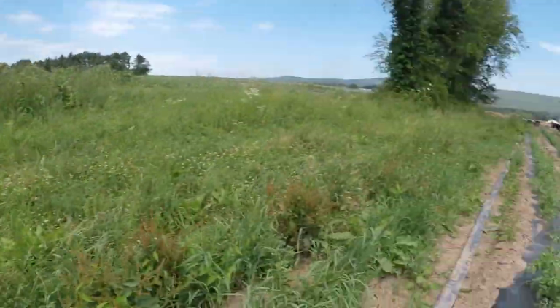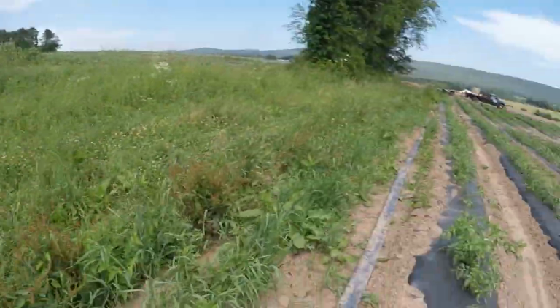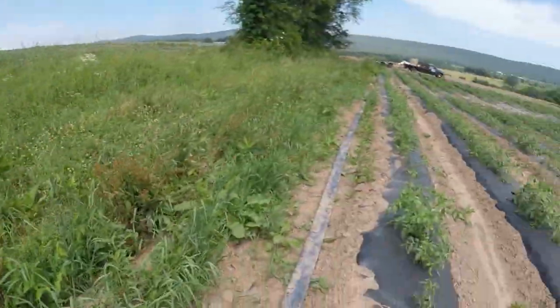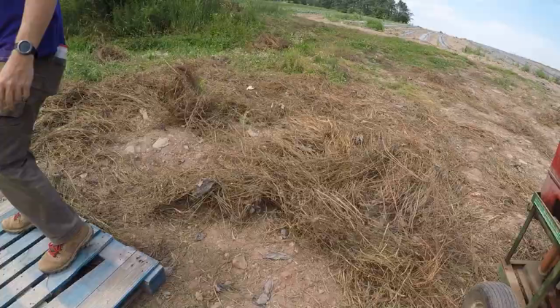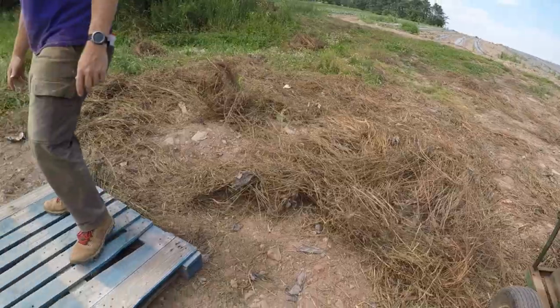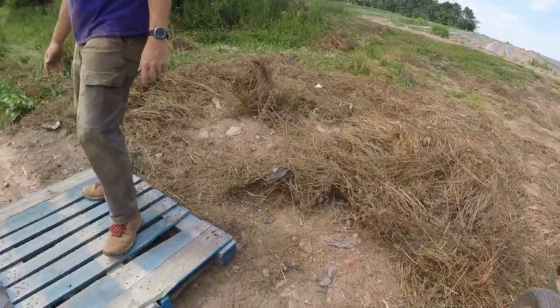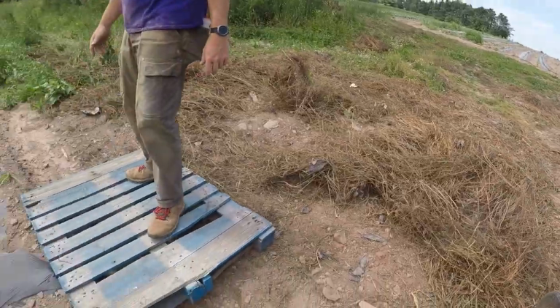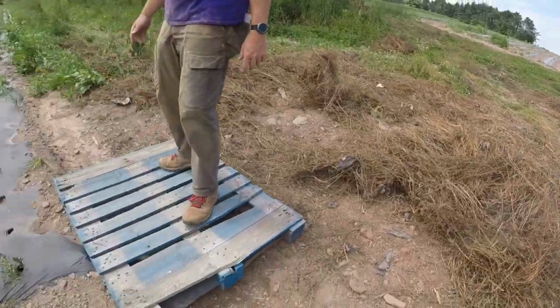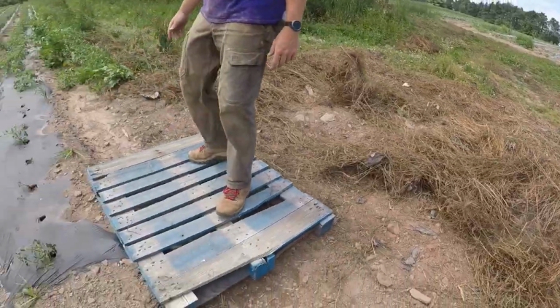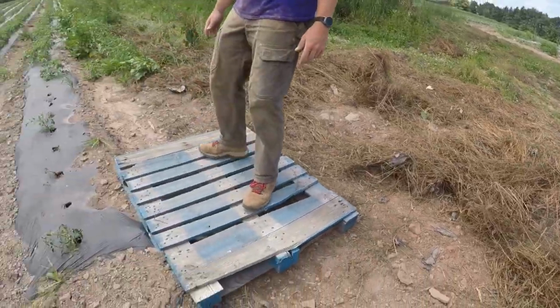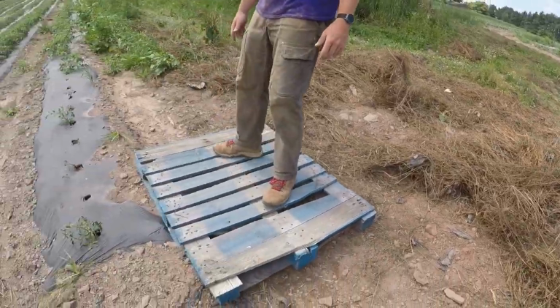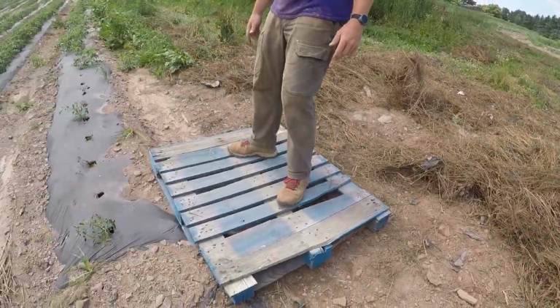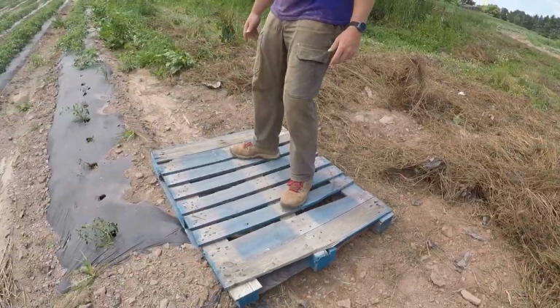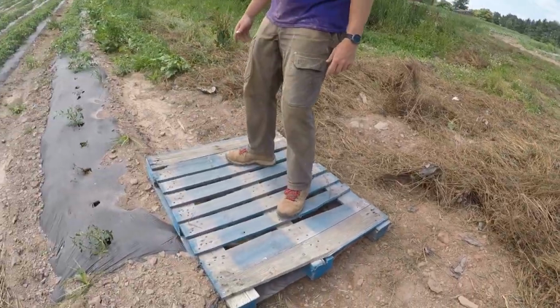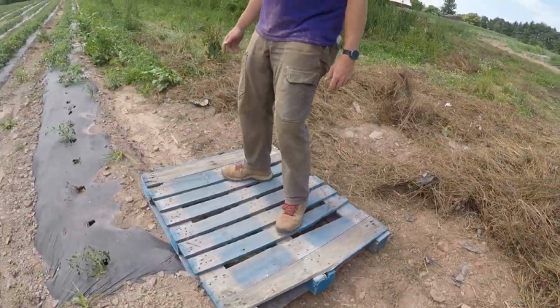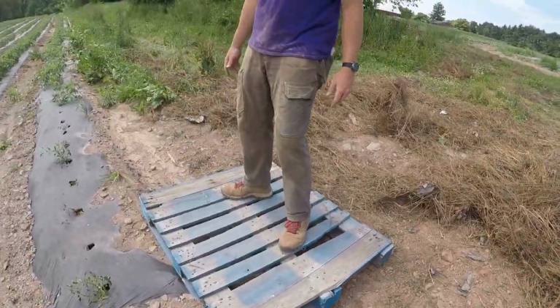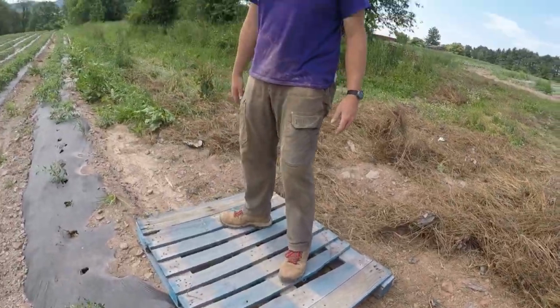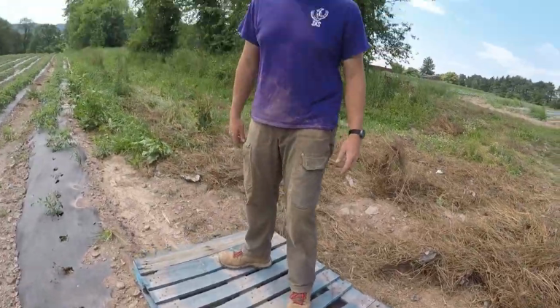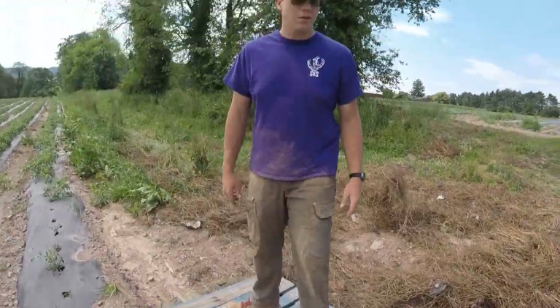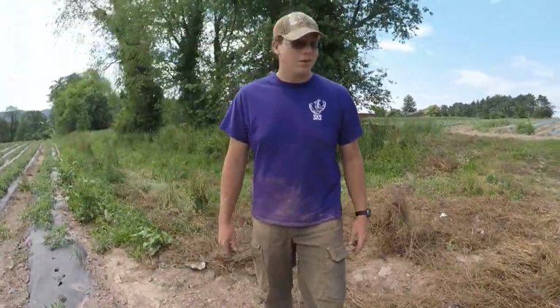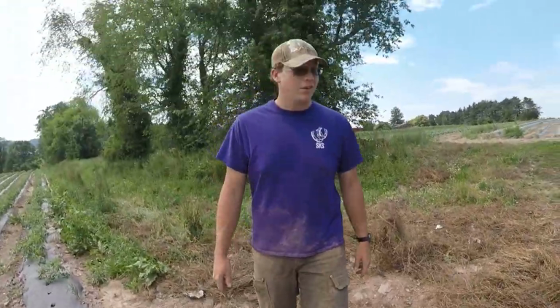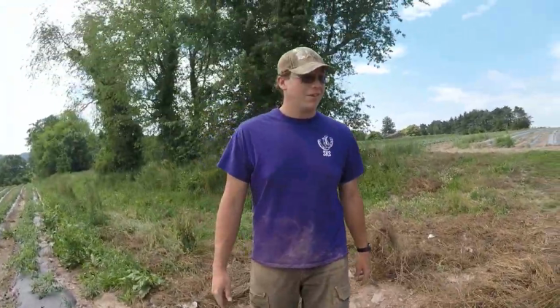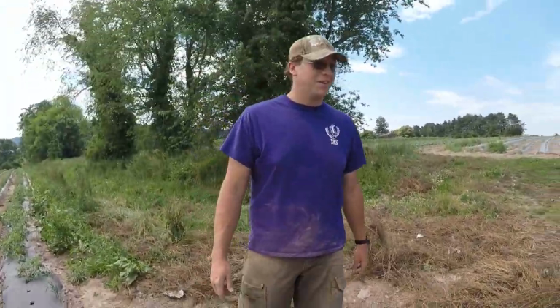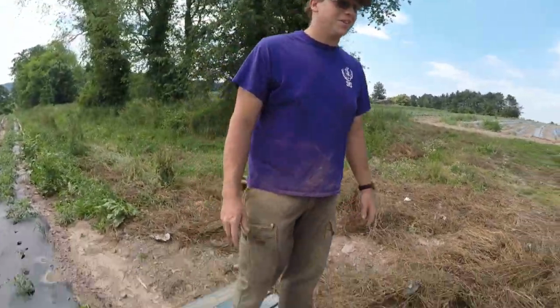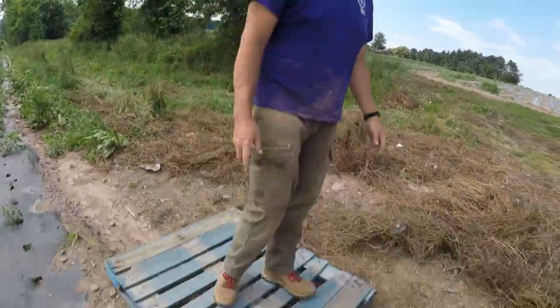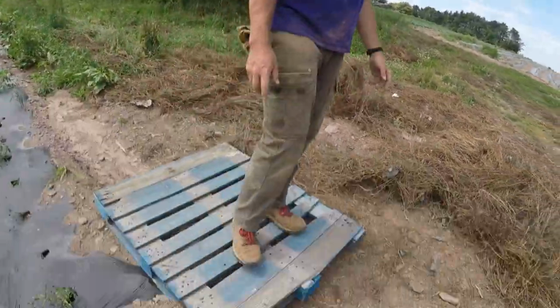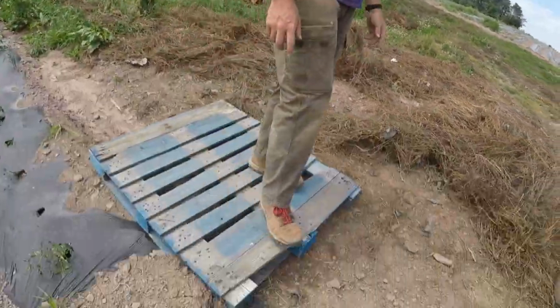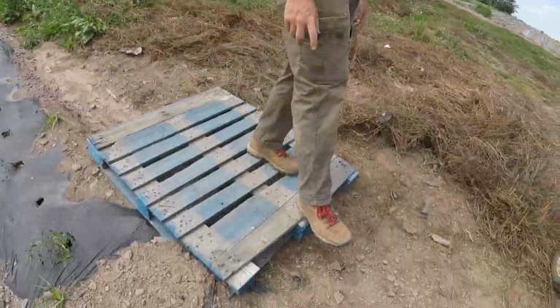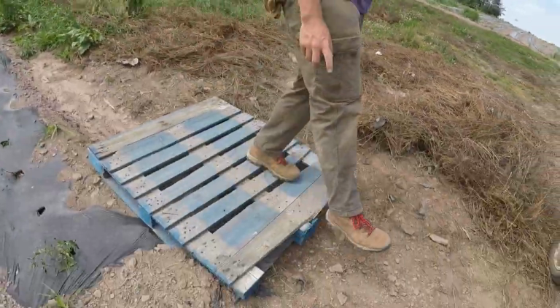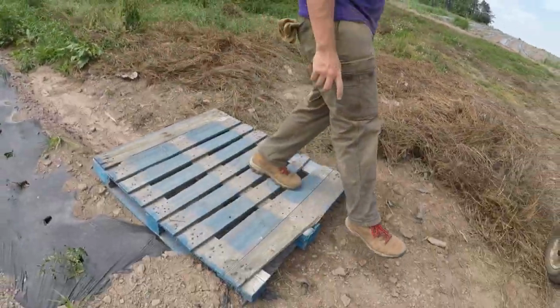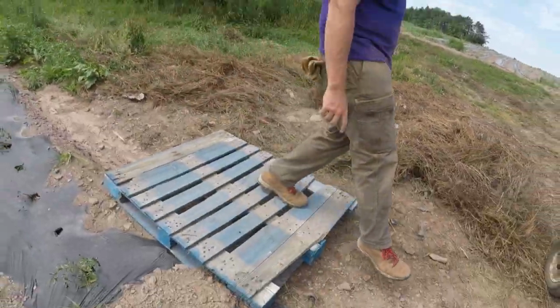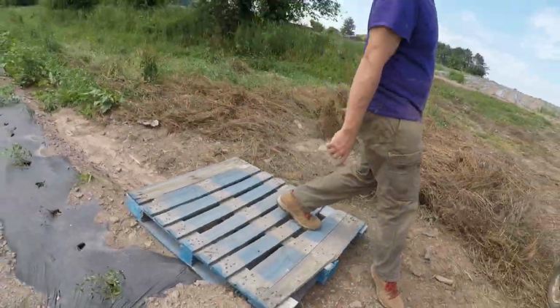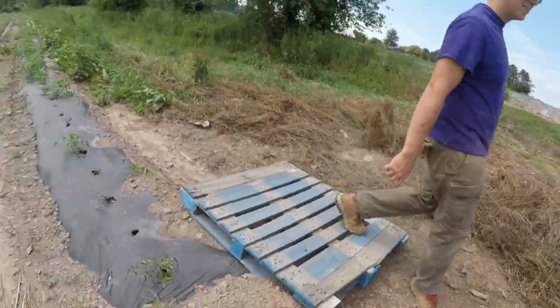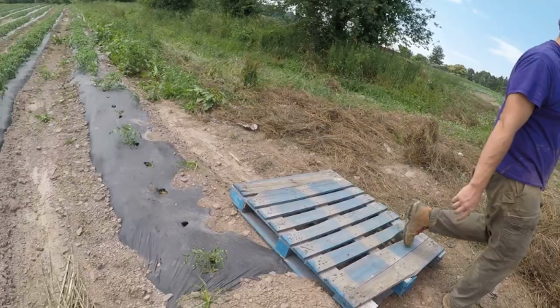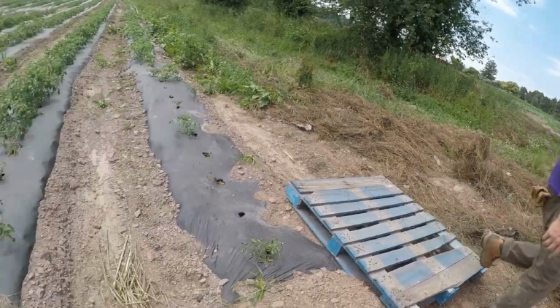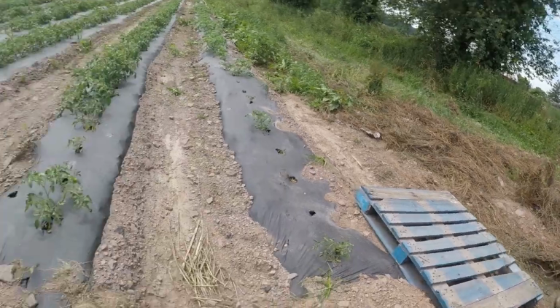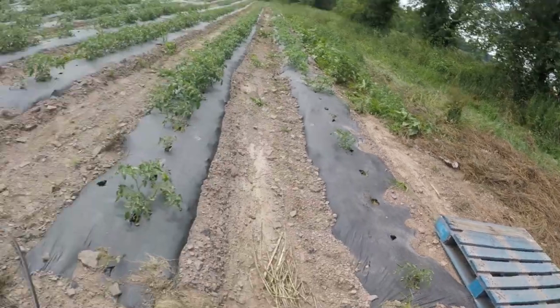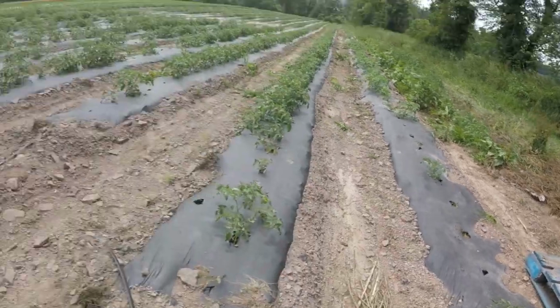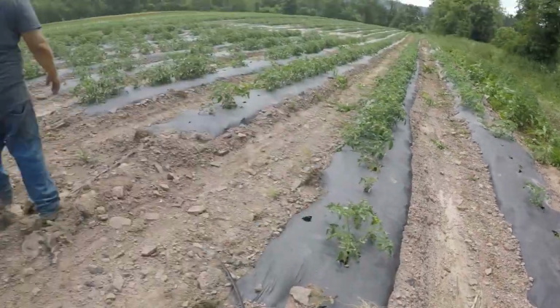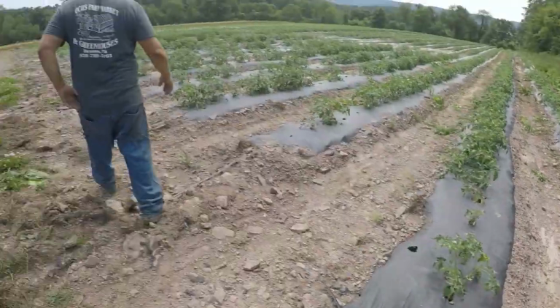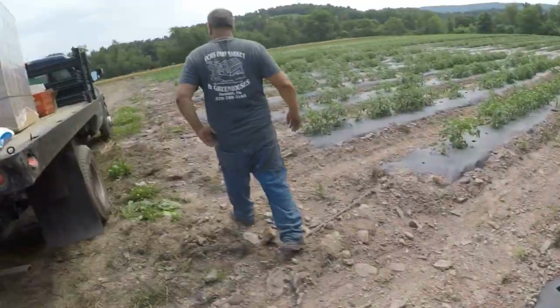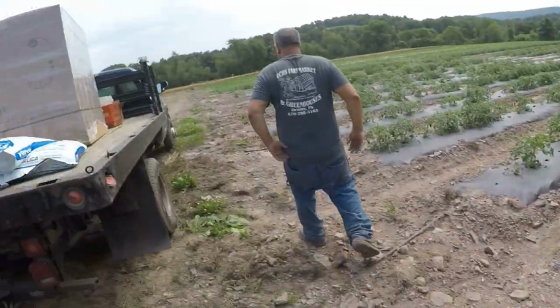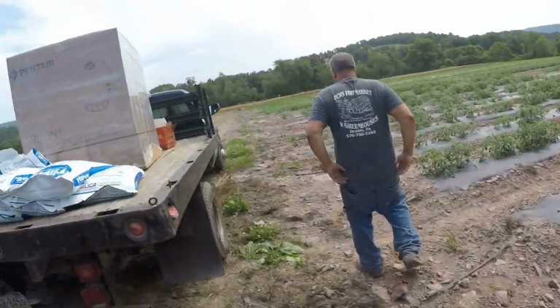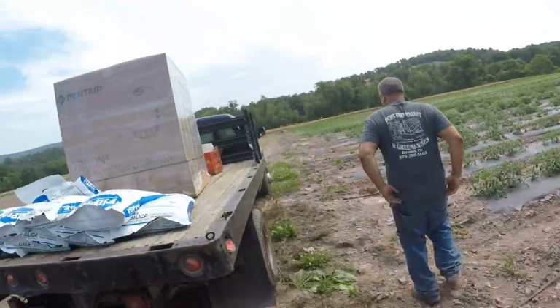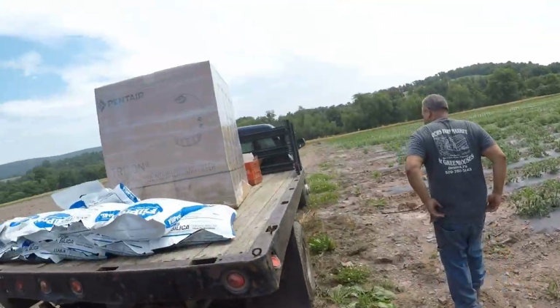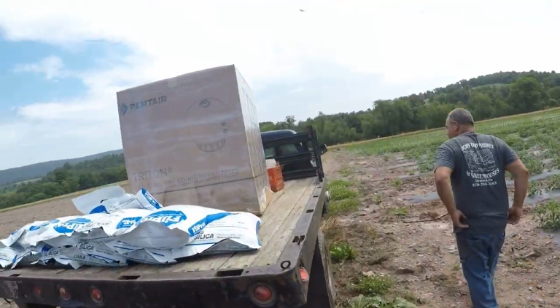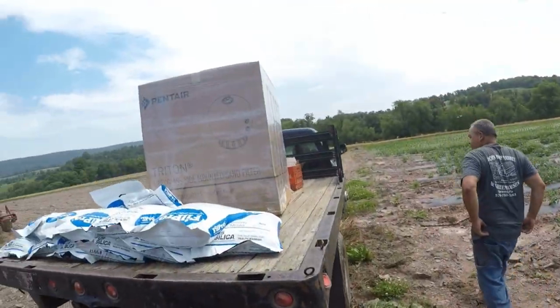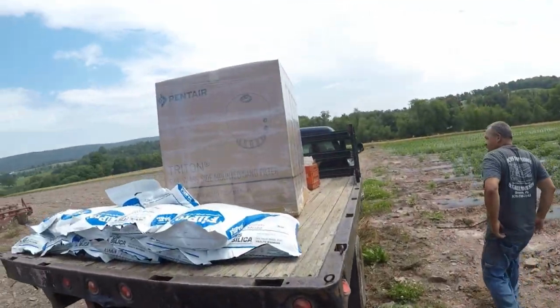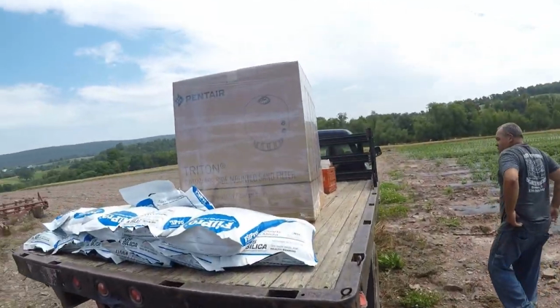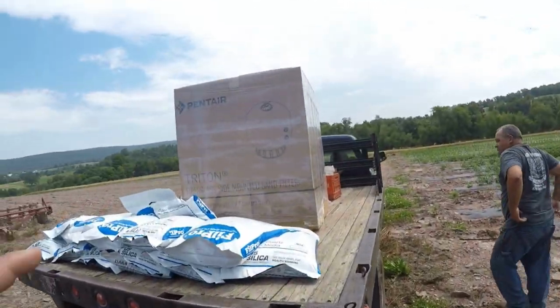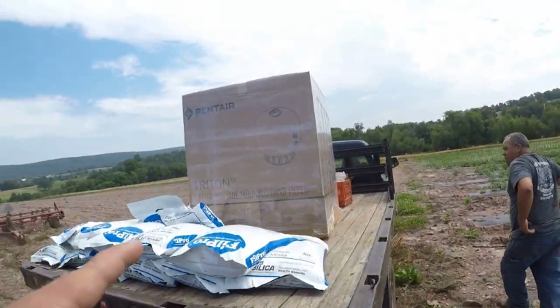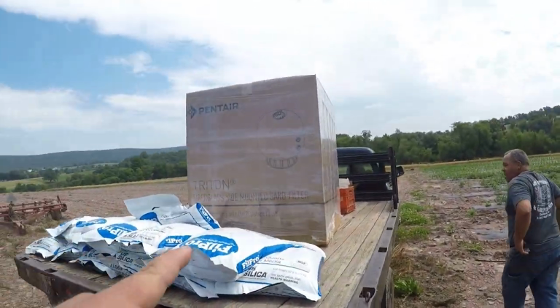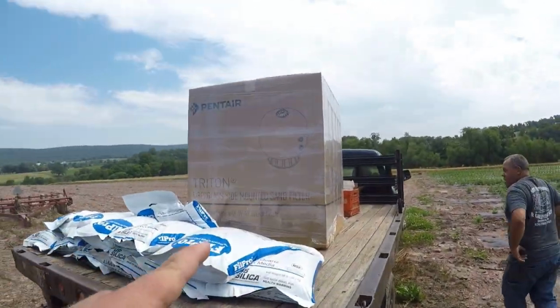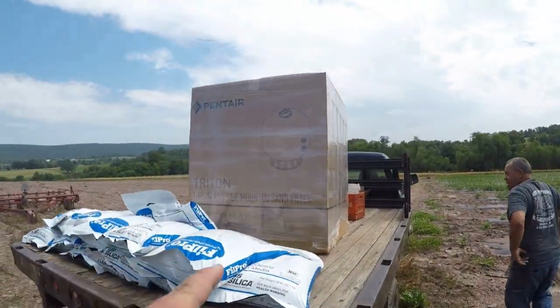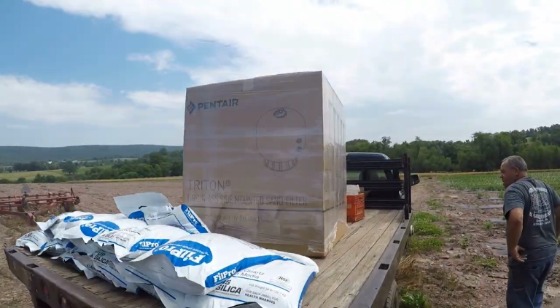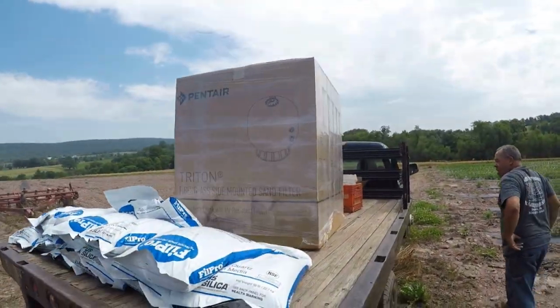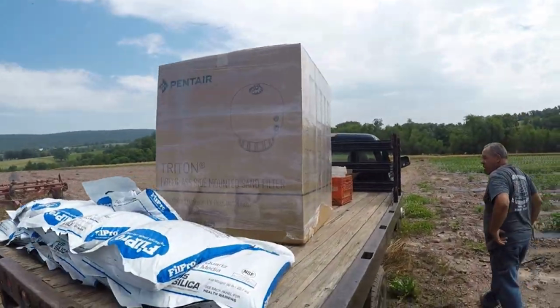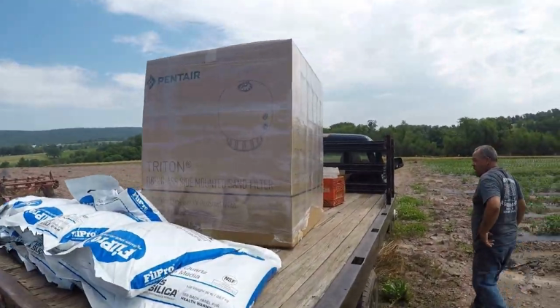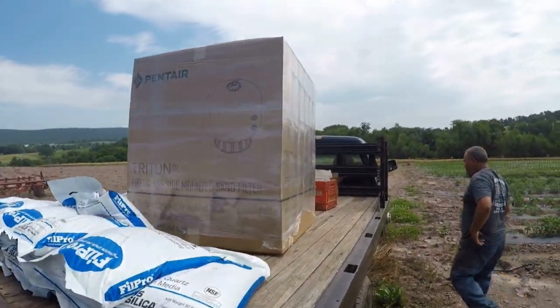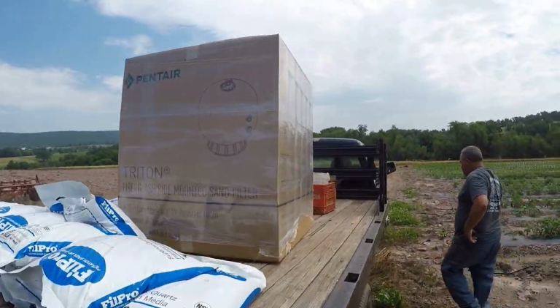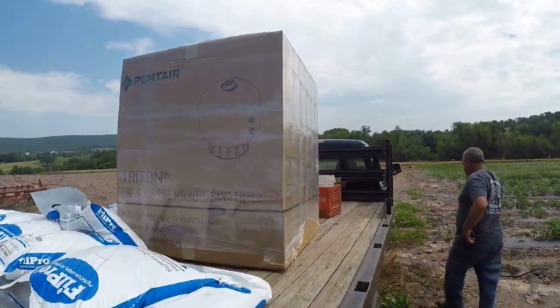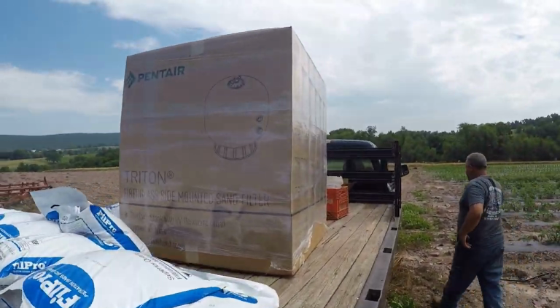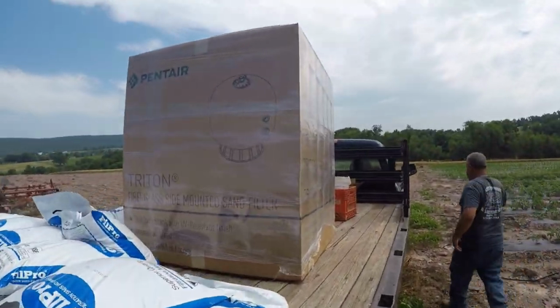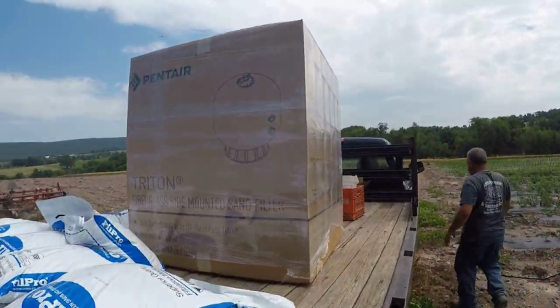We got the weeds kicked out of the way. Joel is testing the sturdiness of the pallet. All we have to do is put this filter on it.